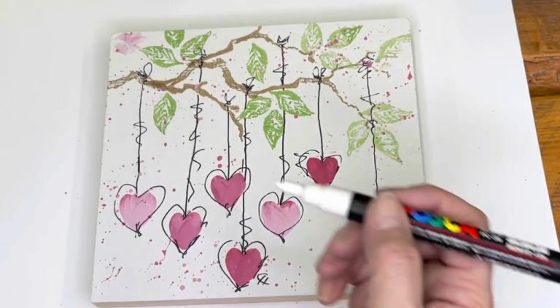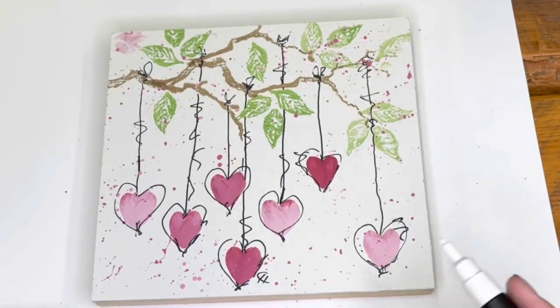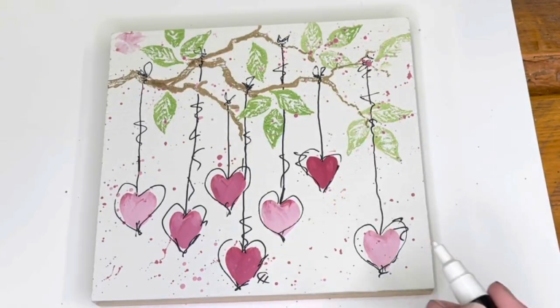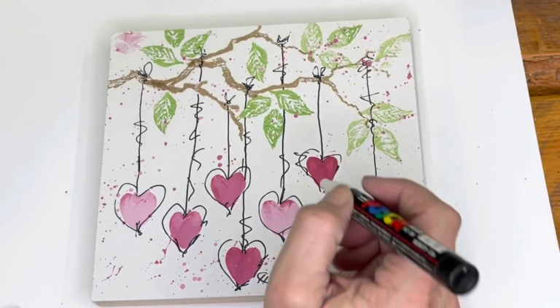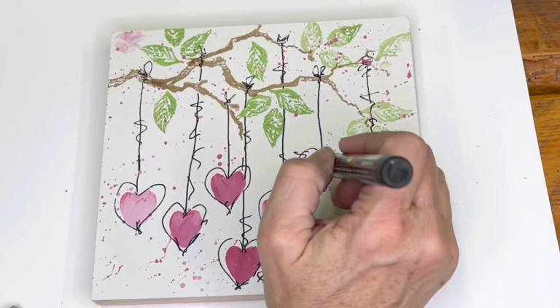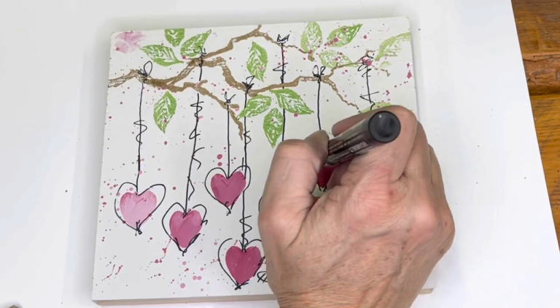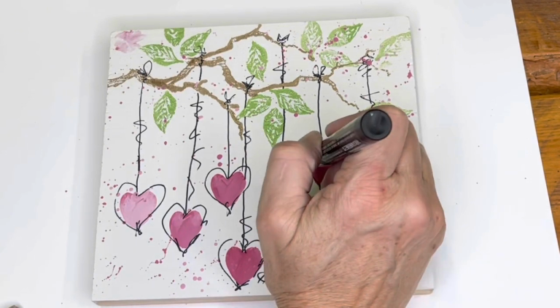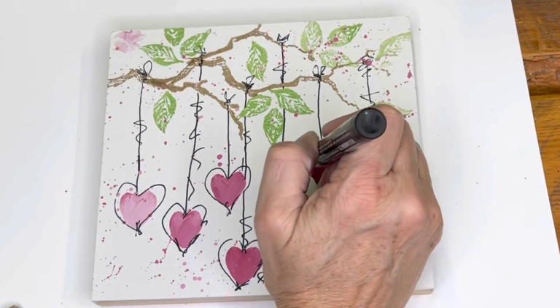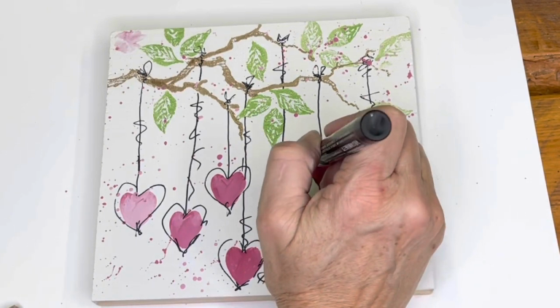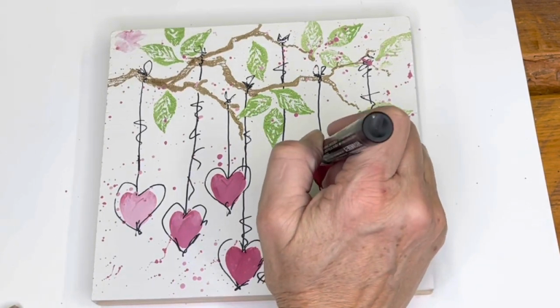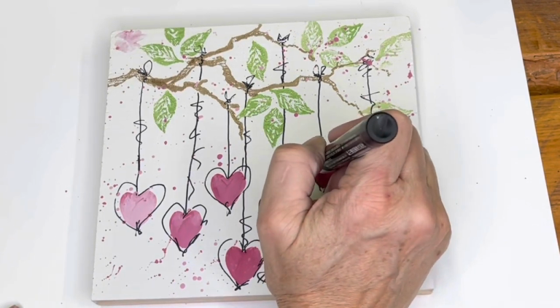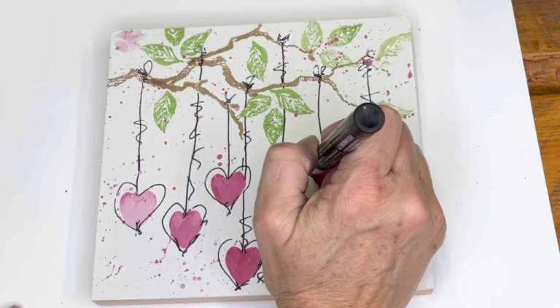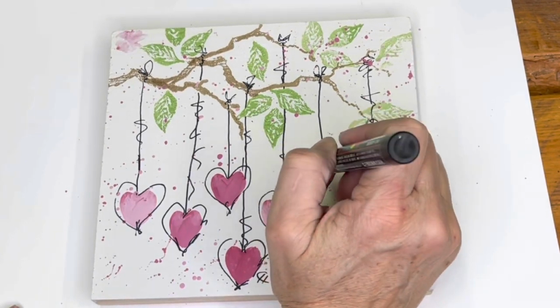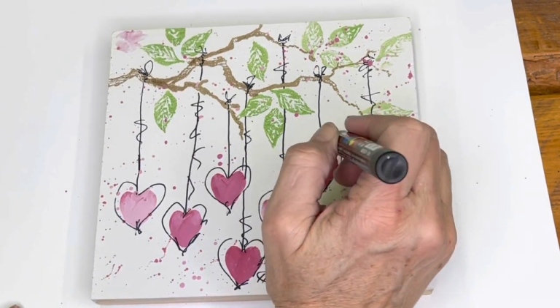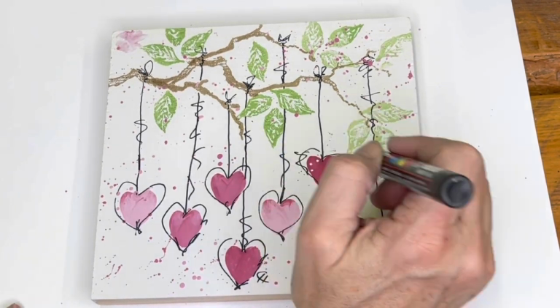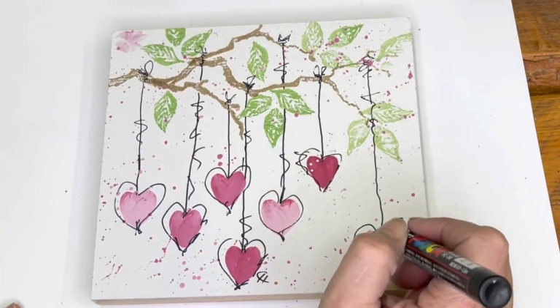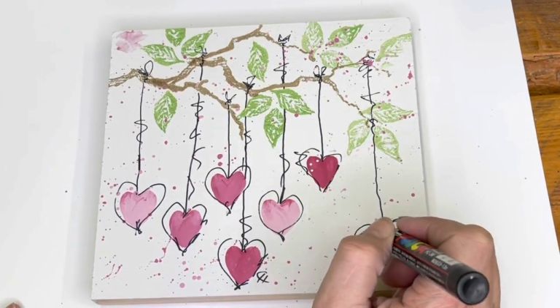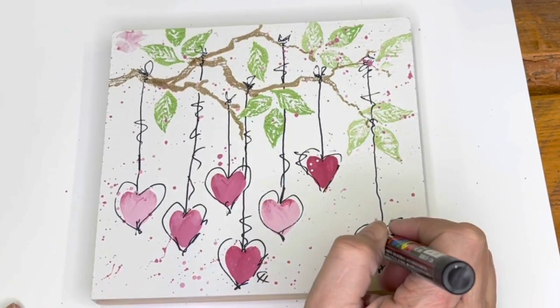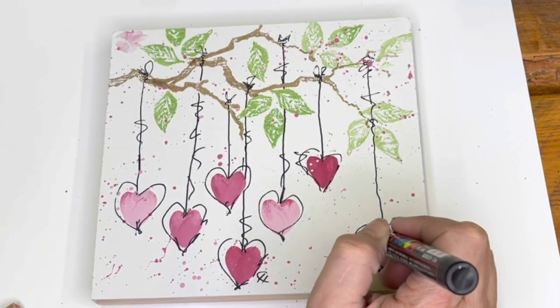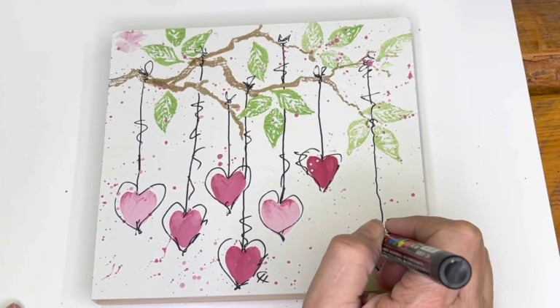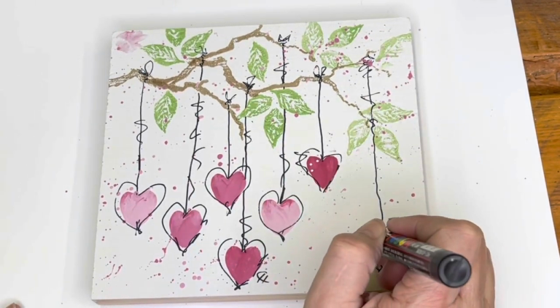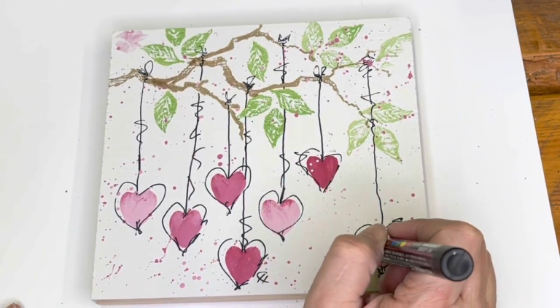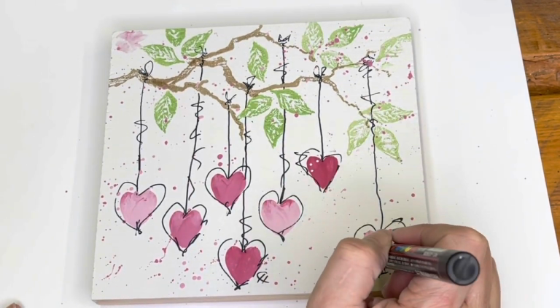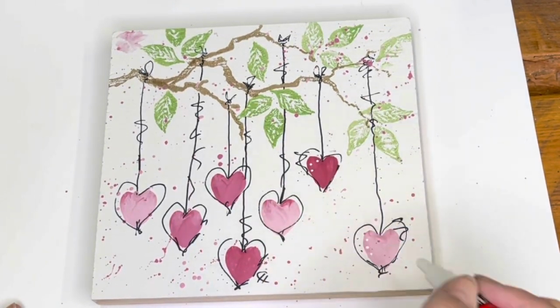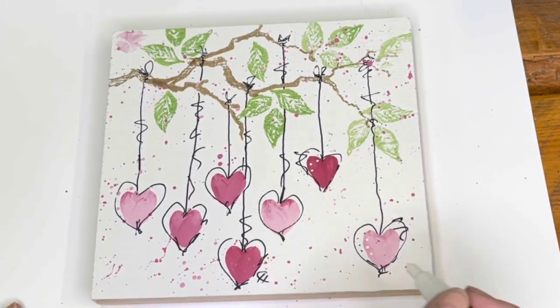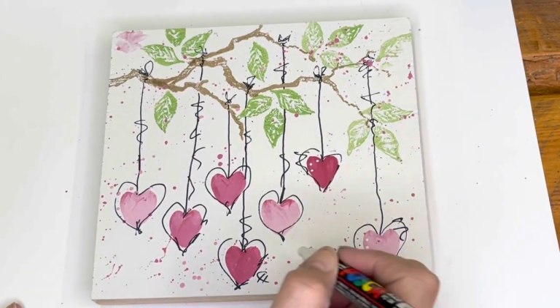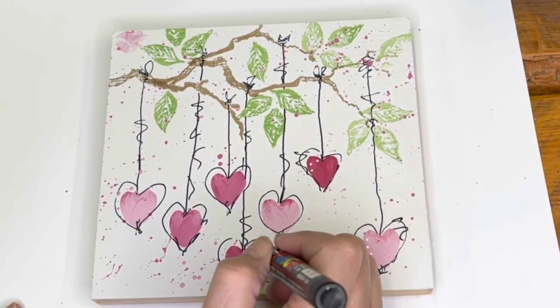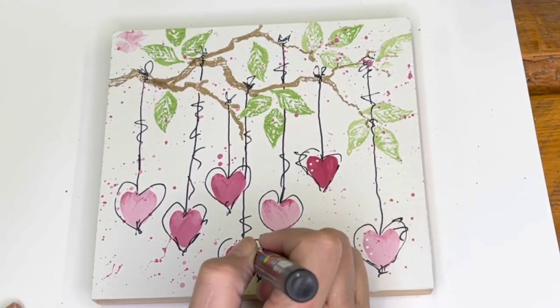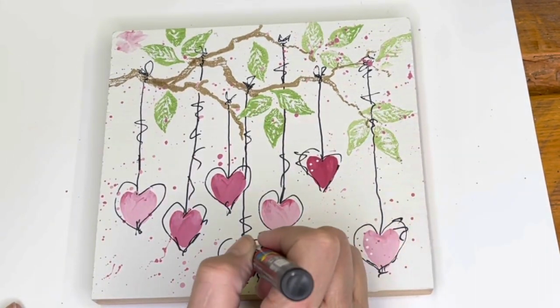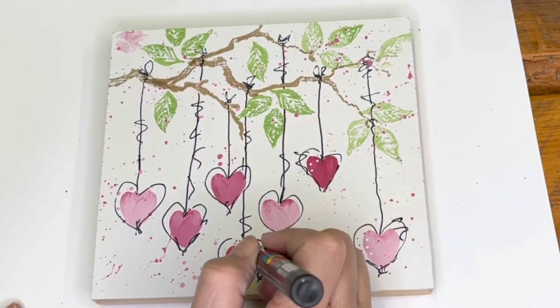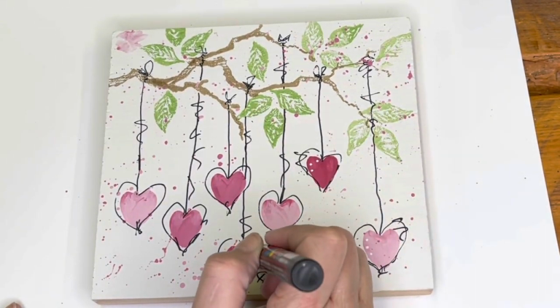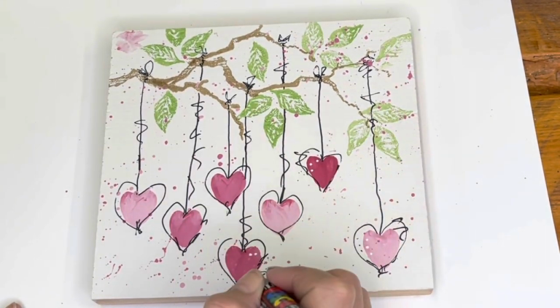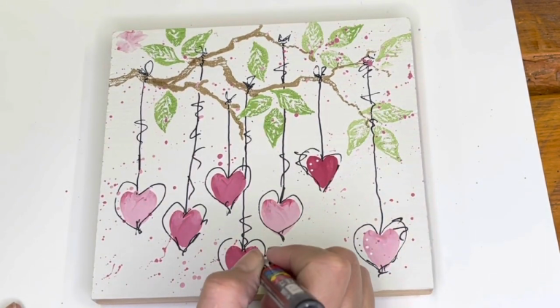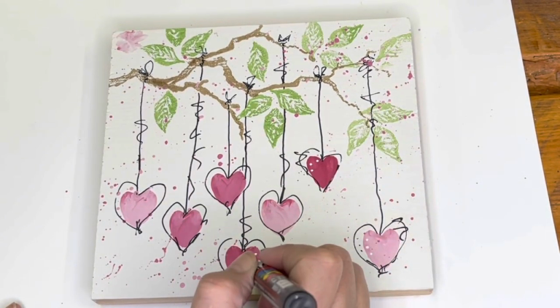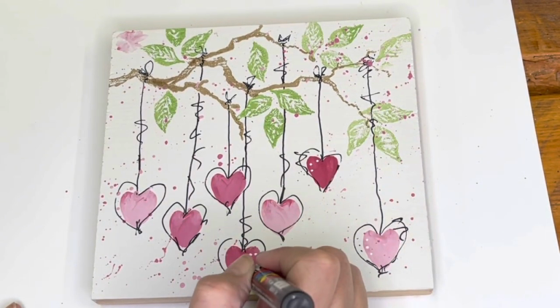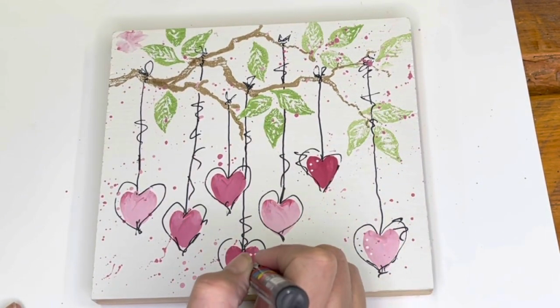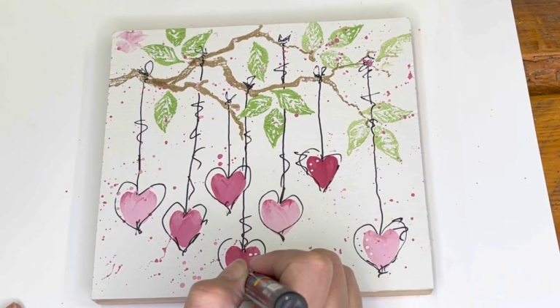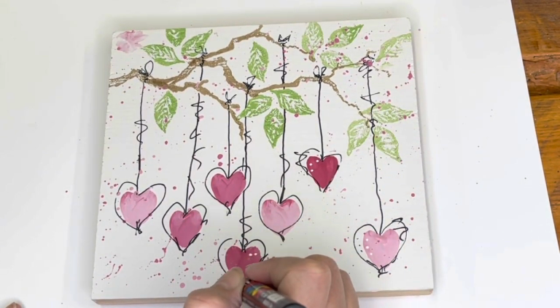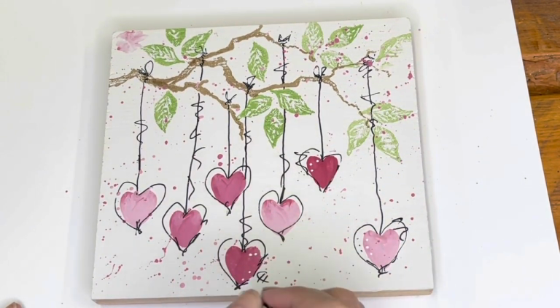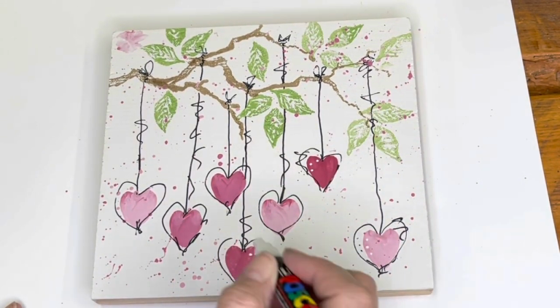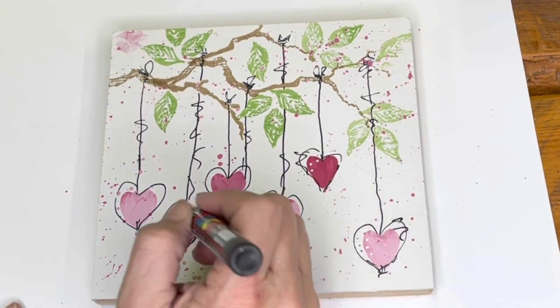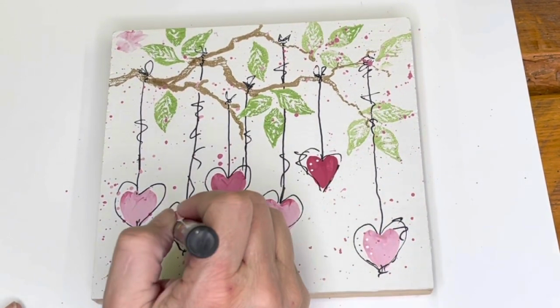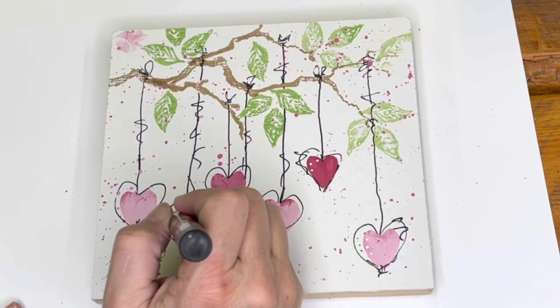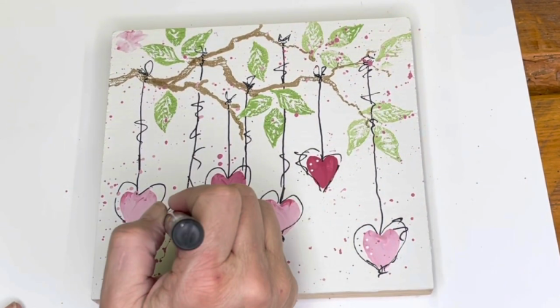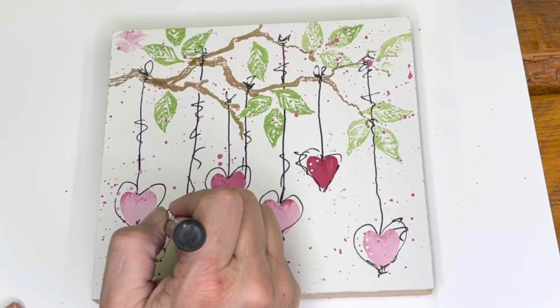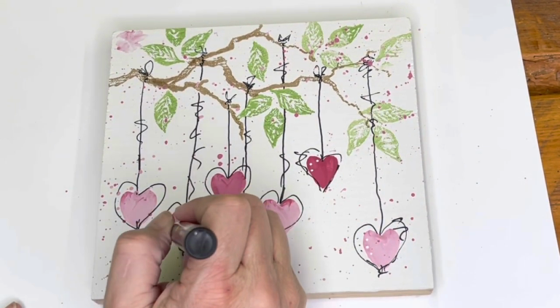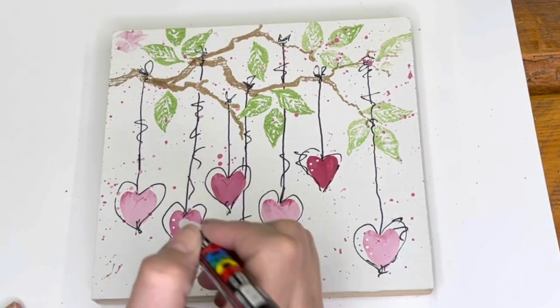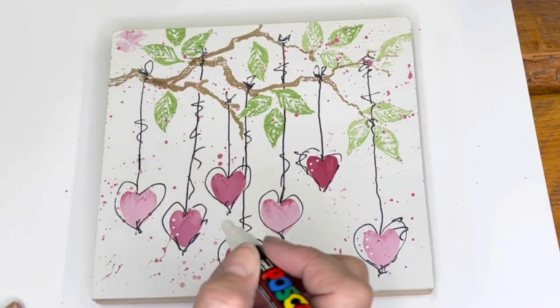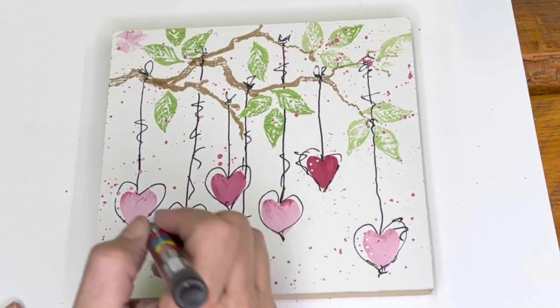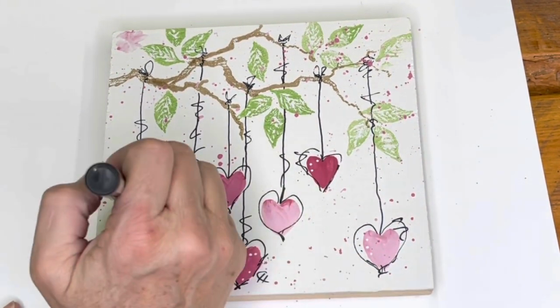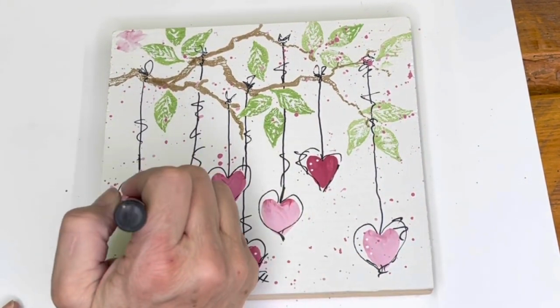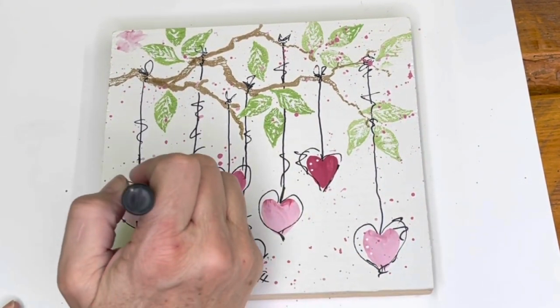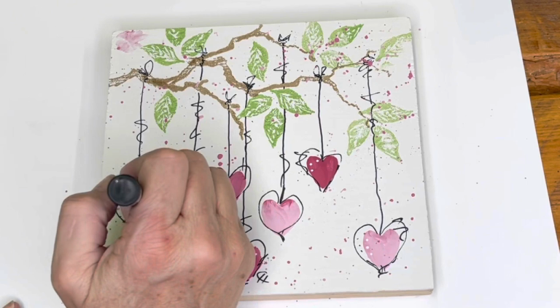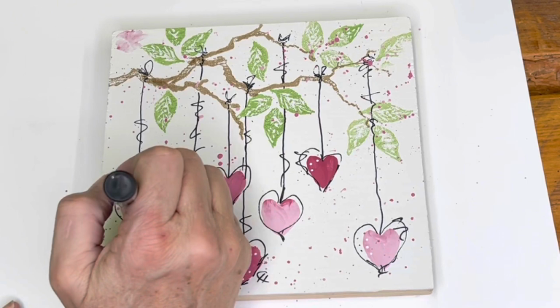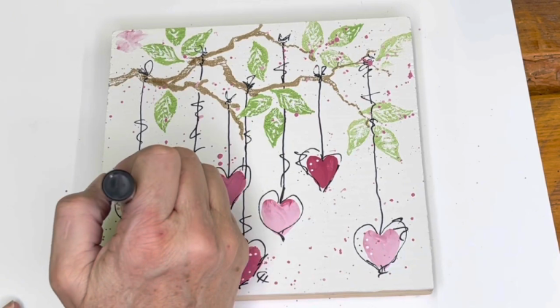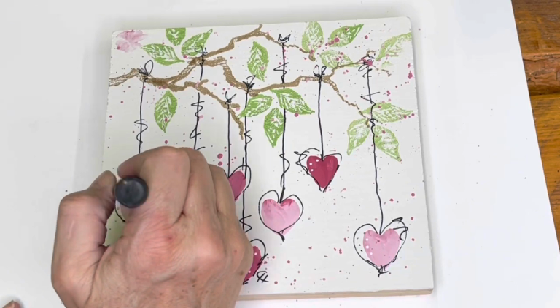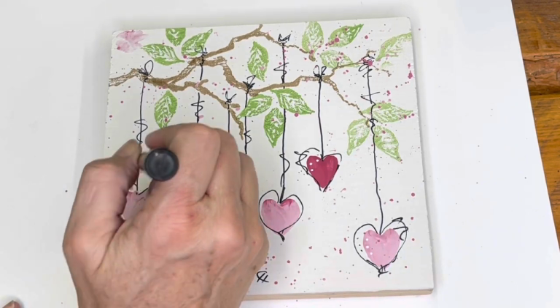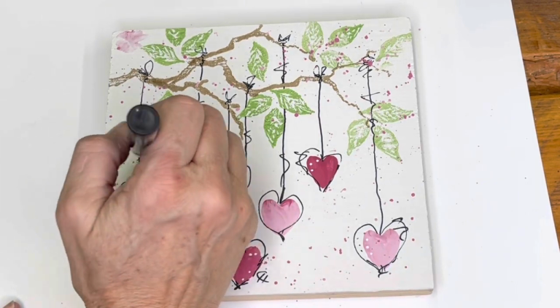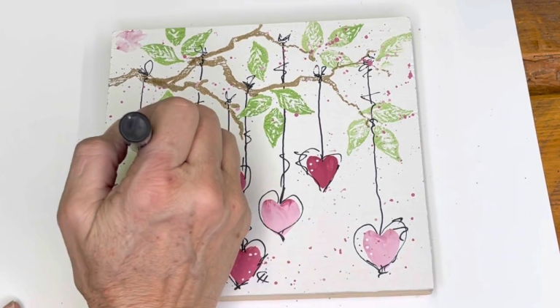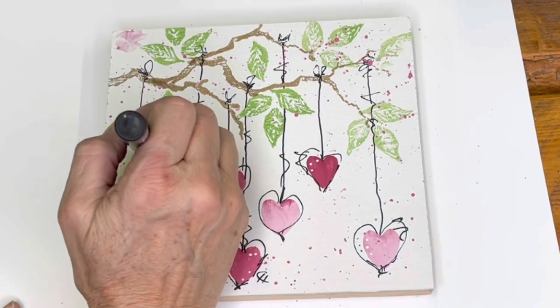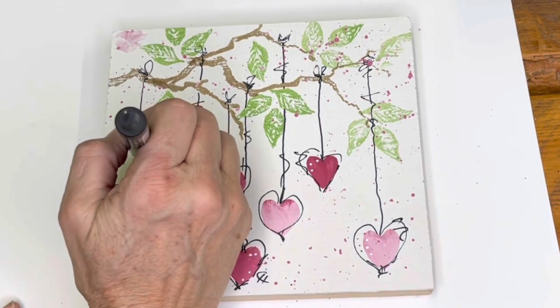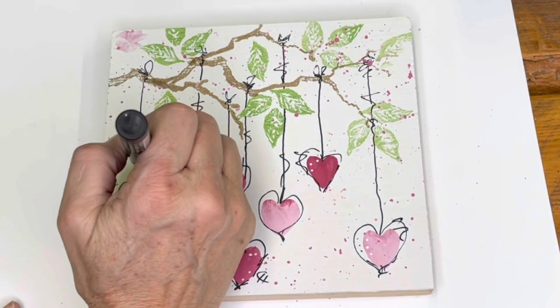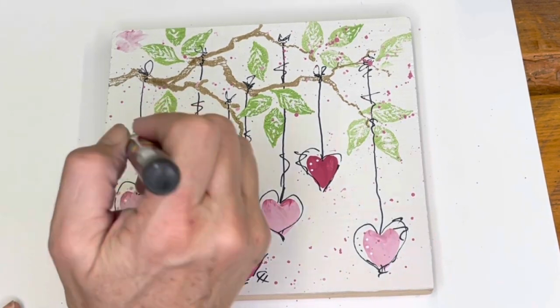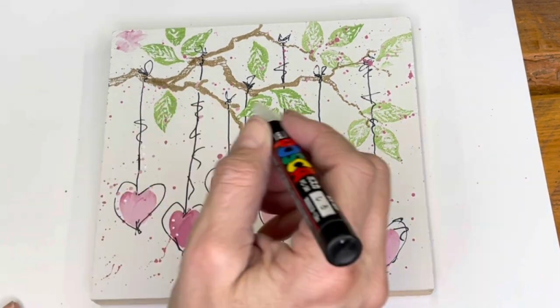I took another brand of permanent marker — this one is white — and I just added a few white fun little details to these hearts.